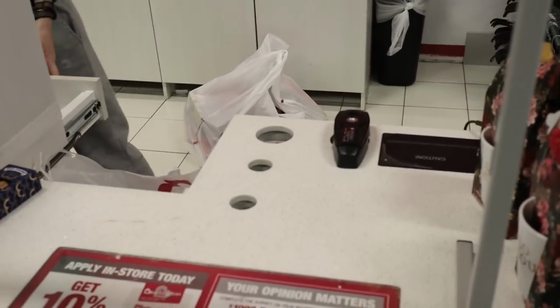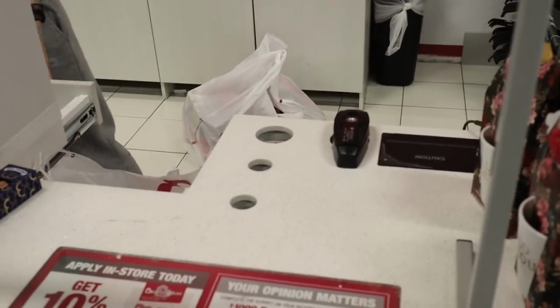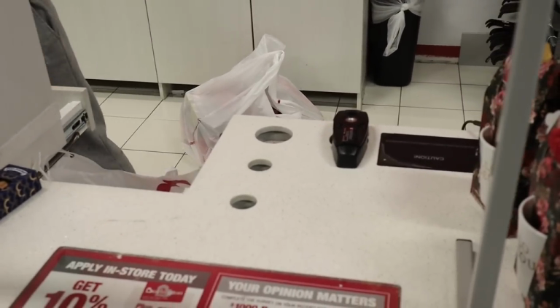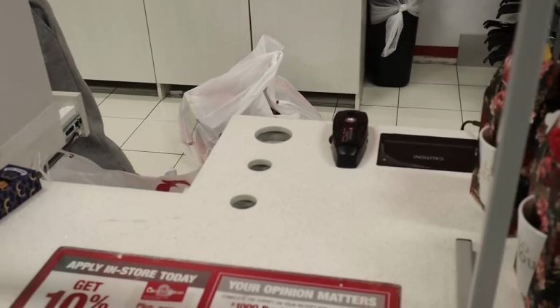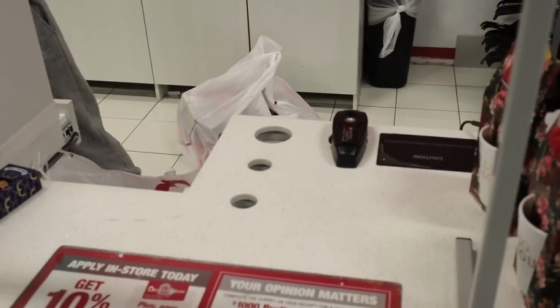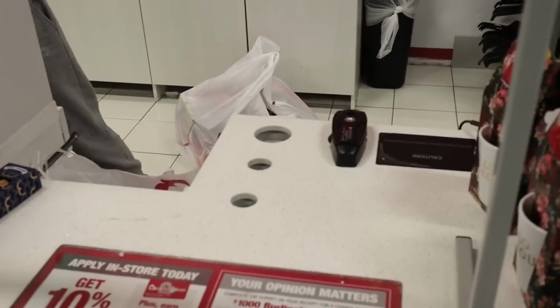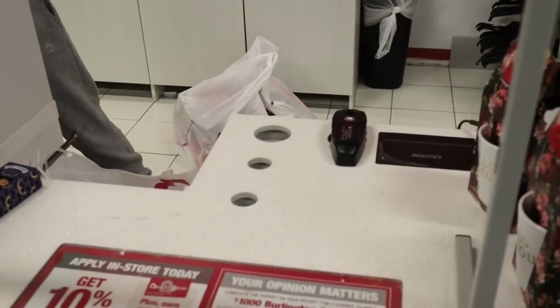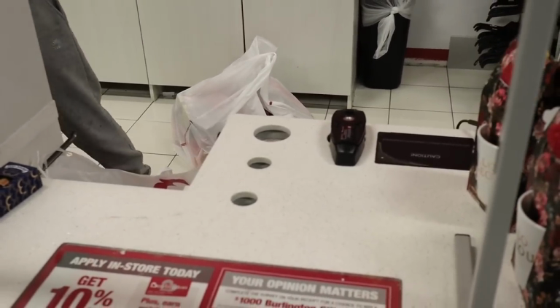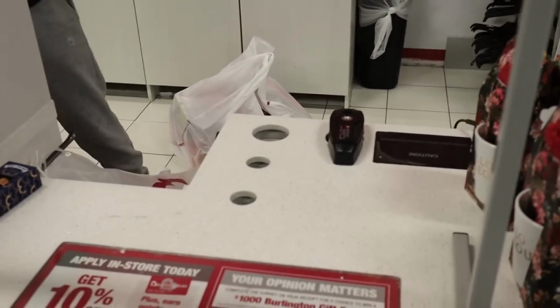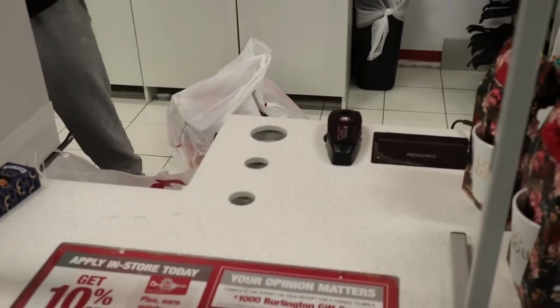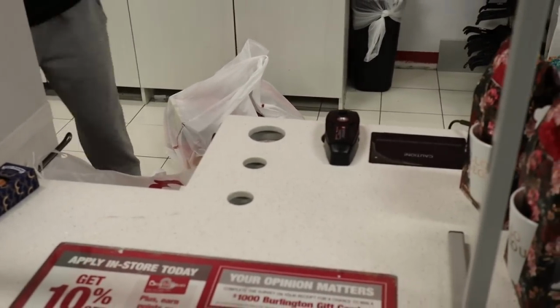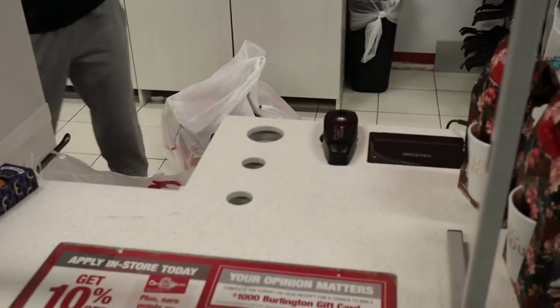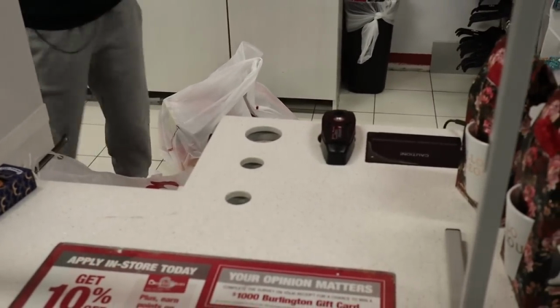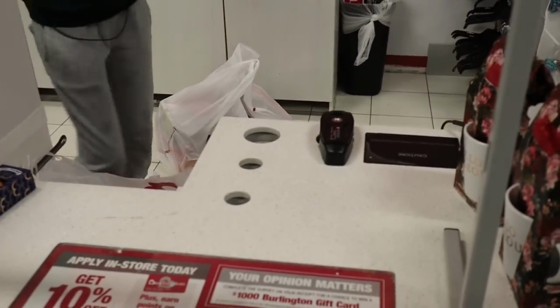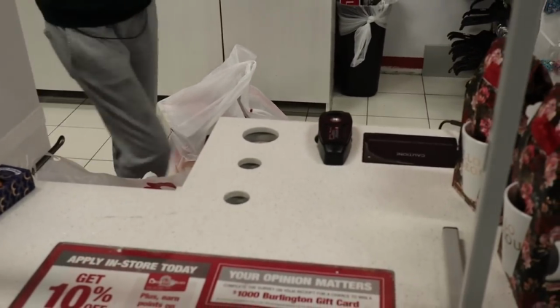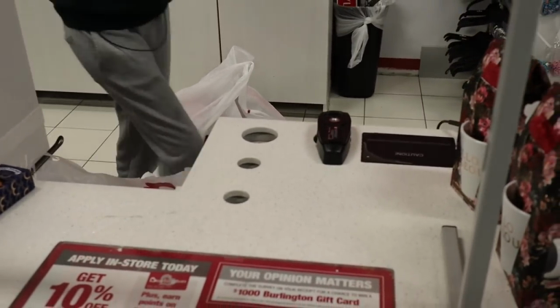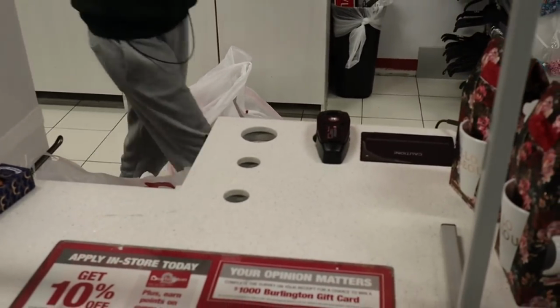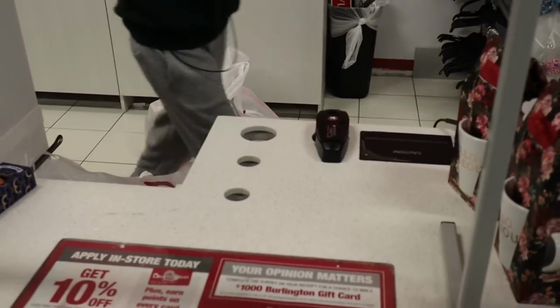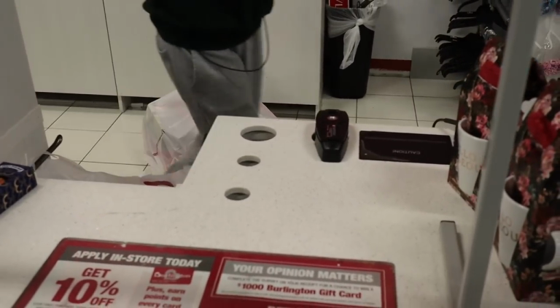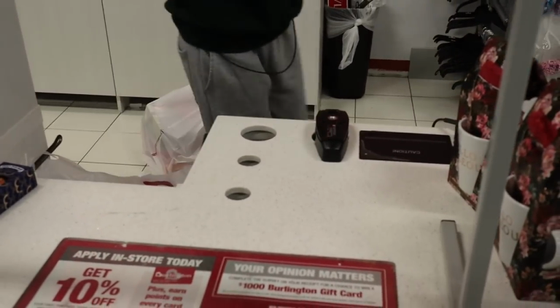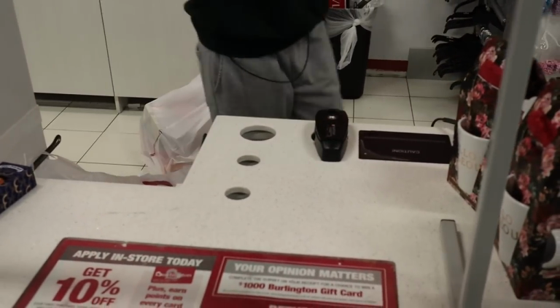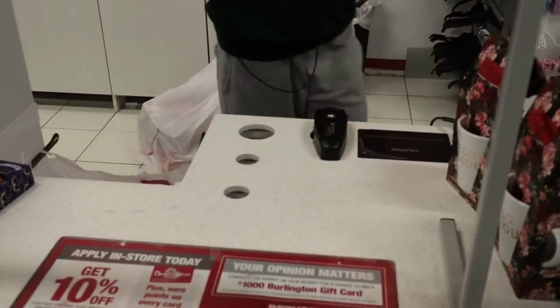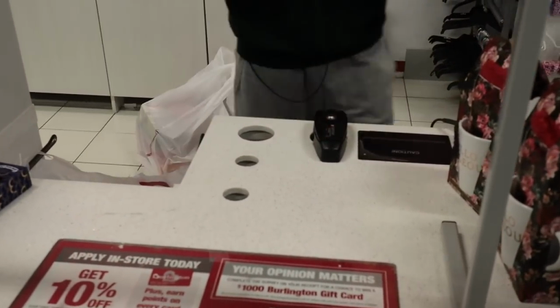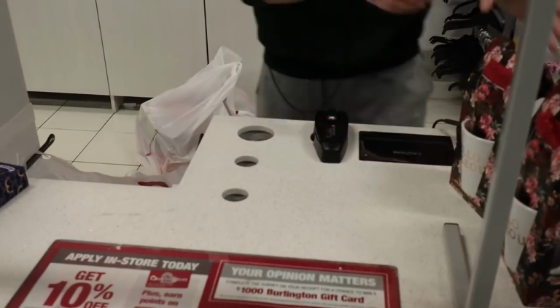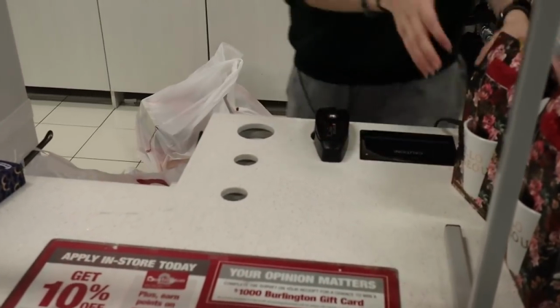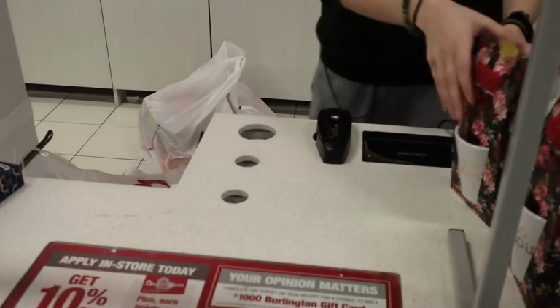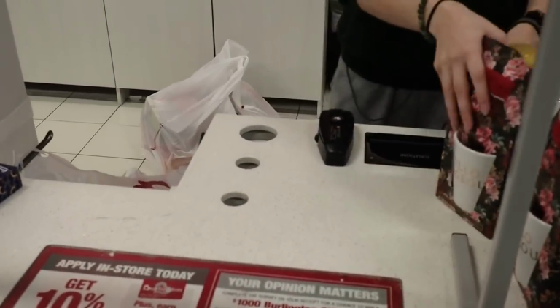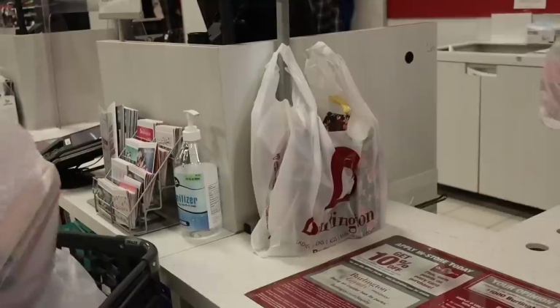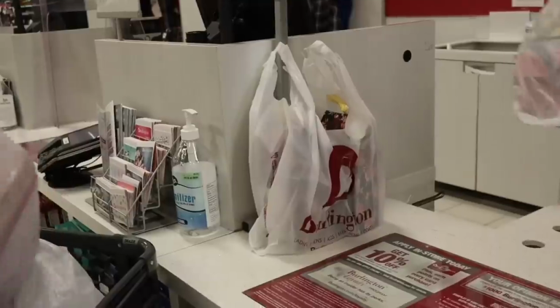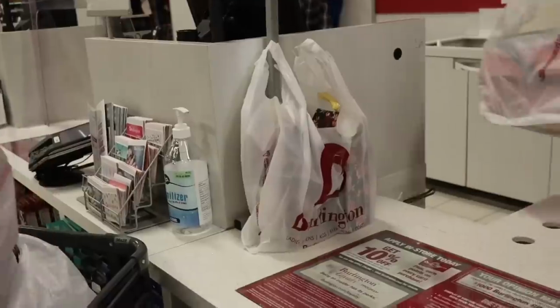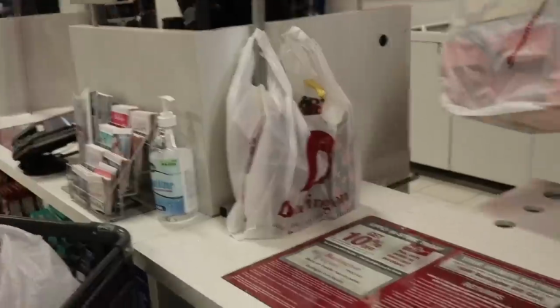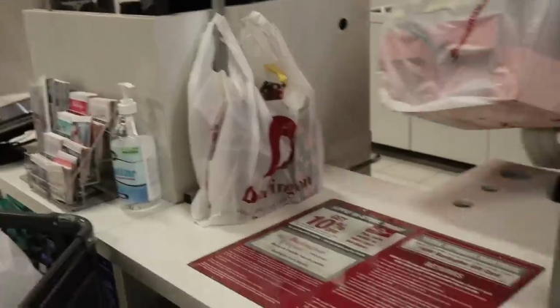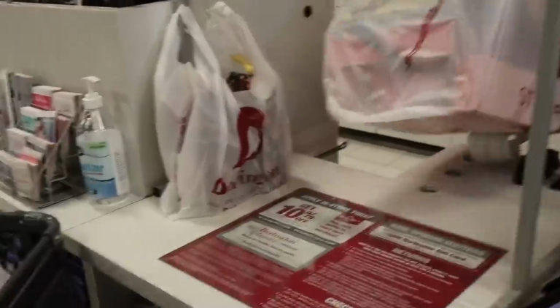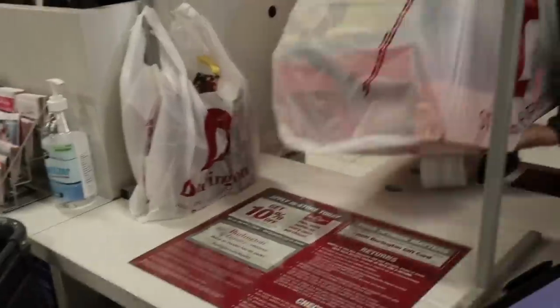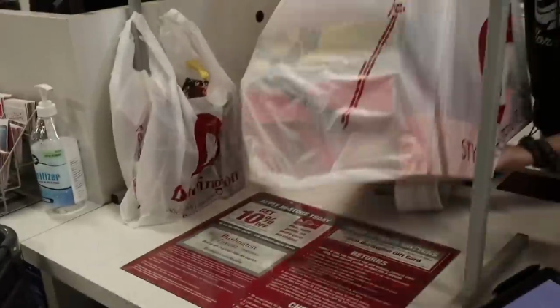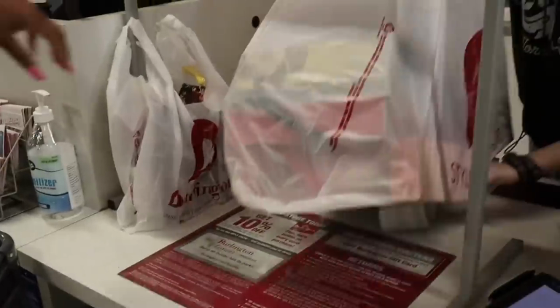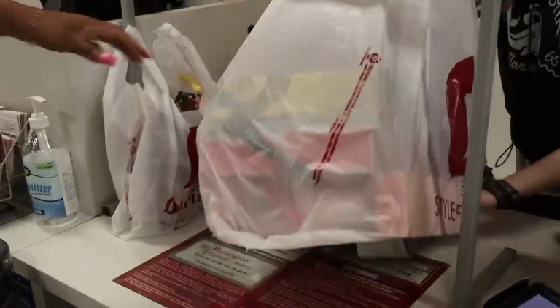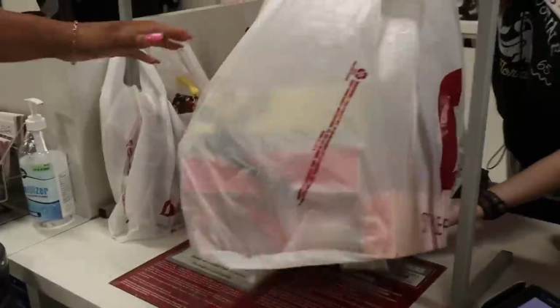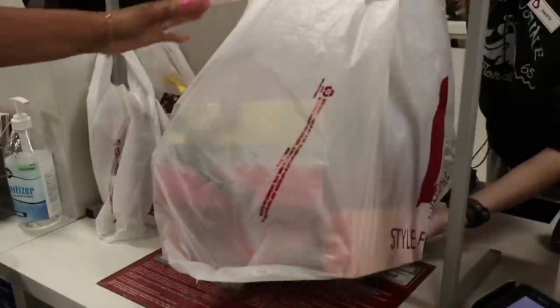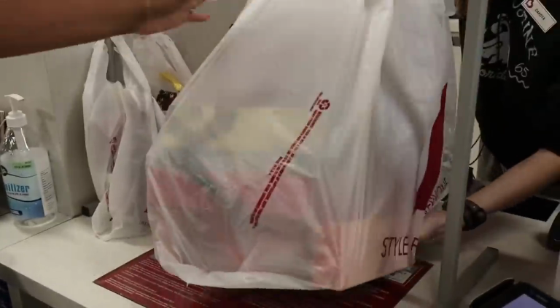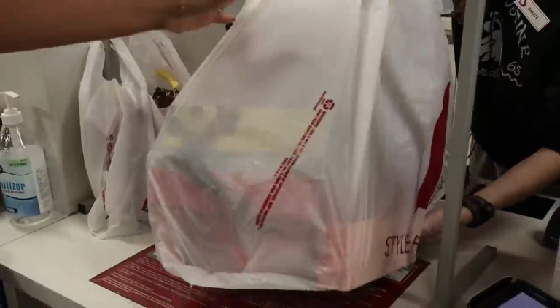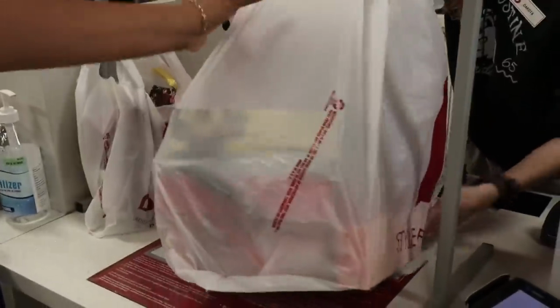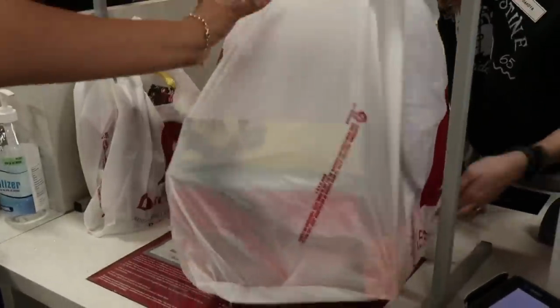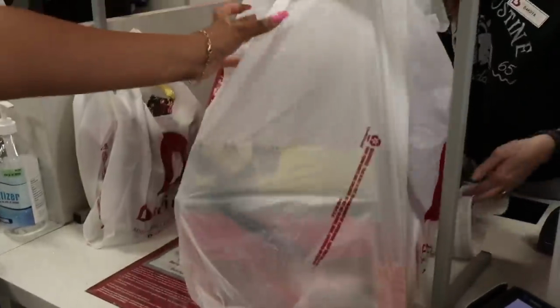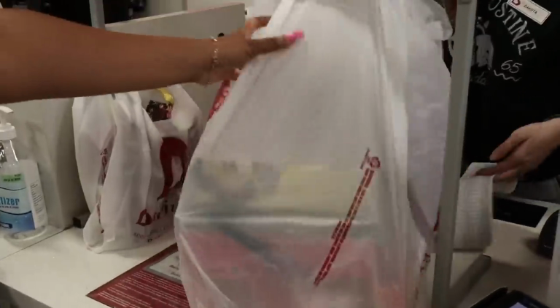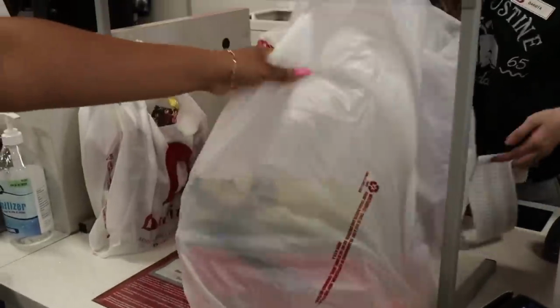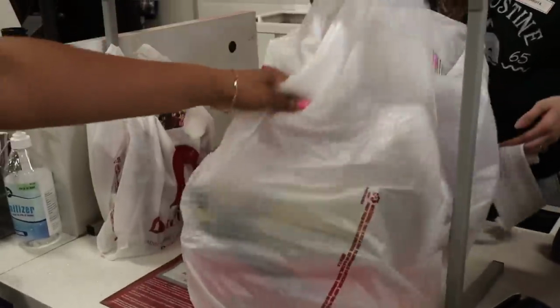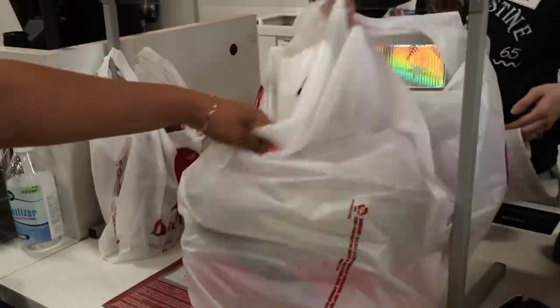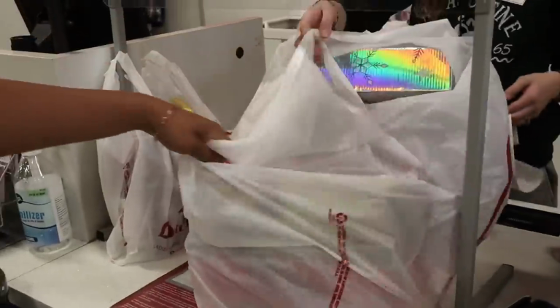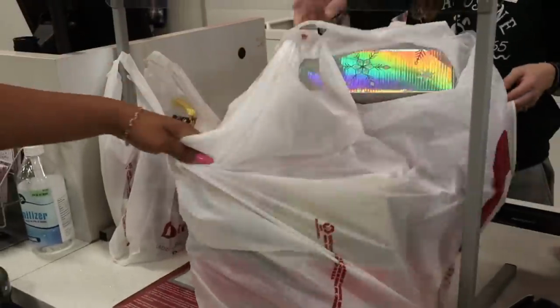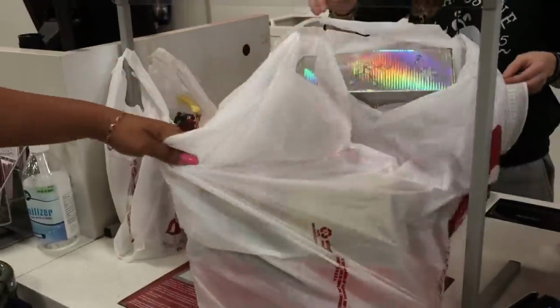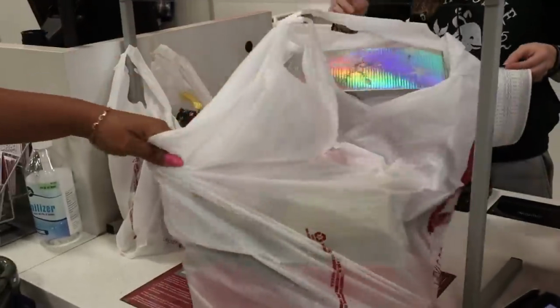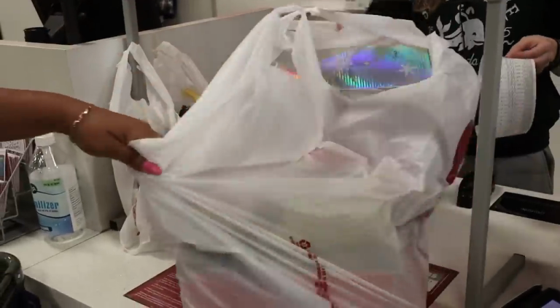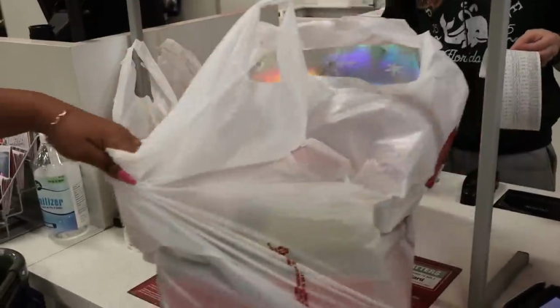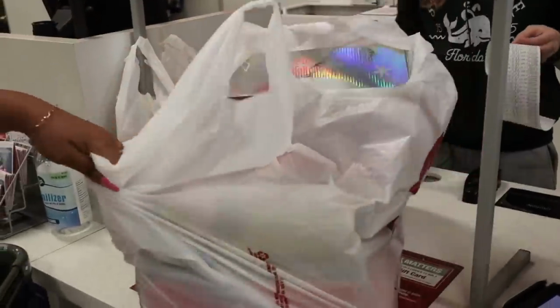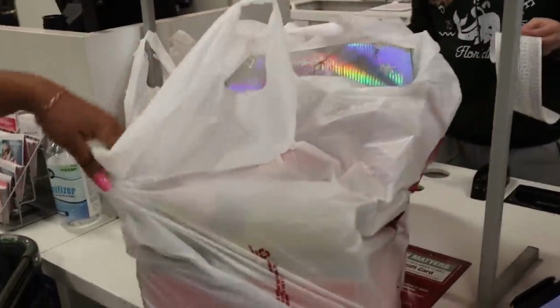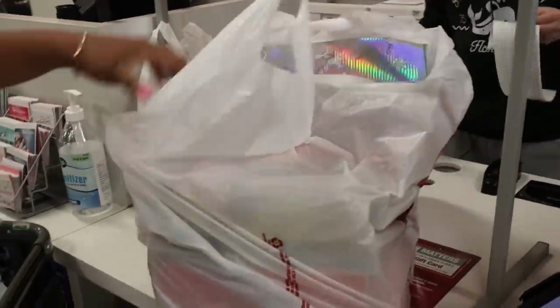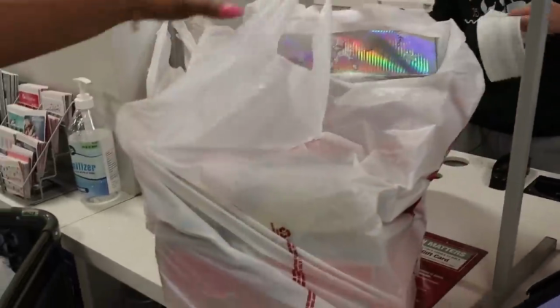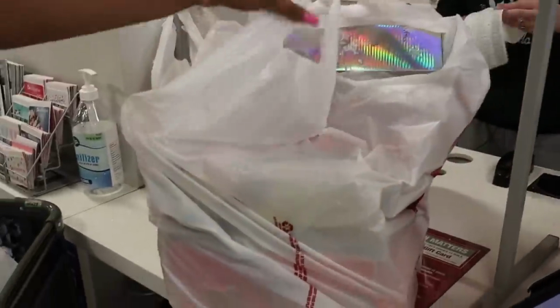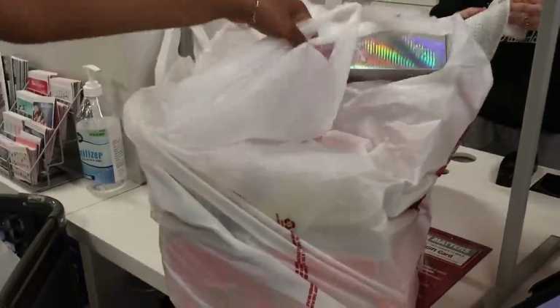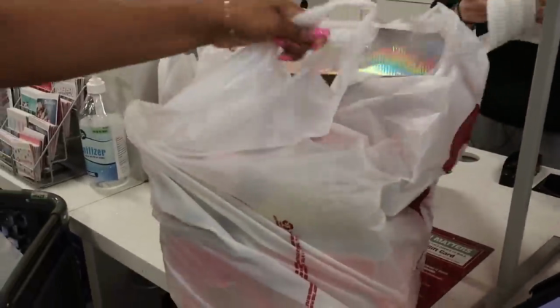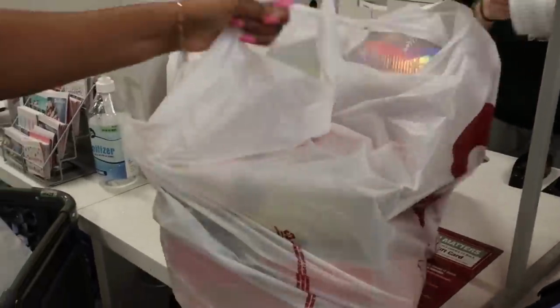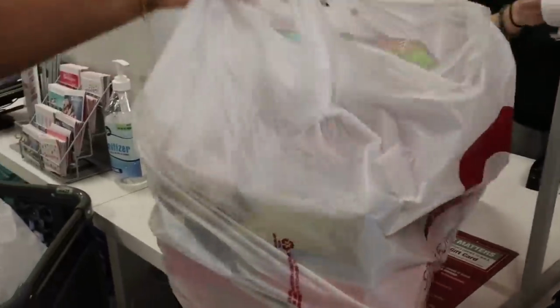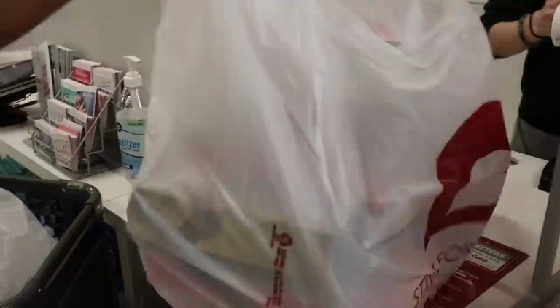Okay, I'm almost done, y'all — I'm about to pay. So I'm getting my bag, y'all. This is crazy, this is so crazy.